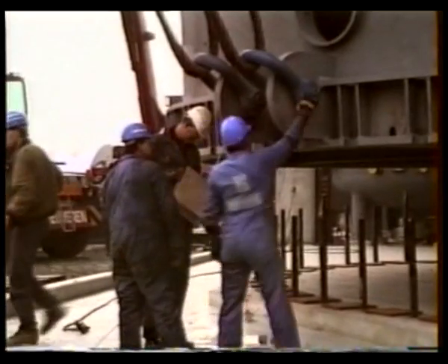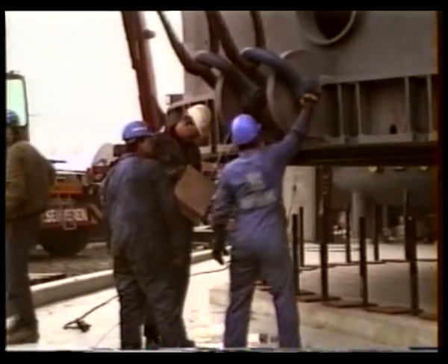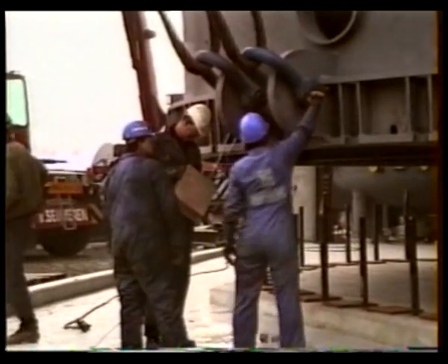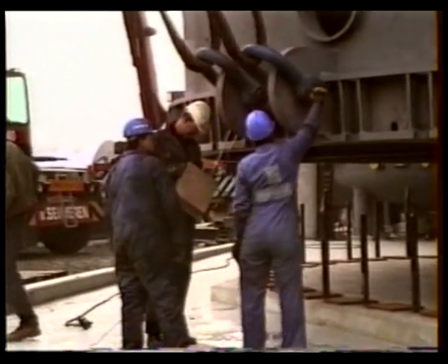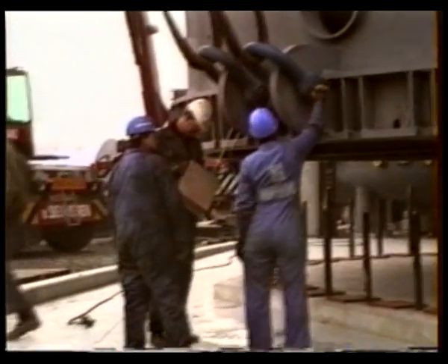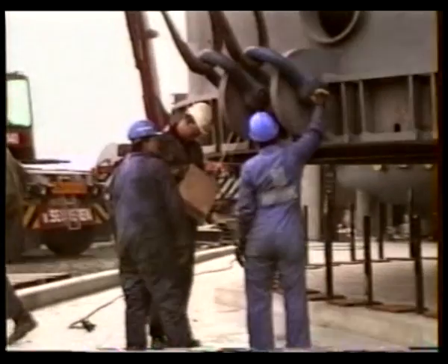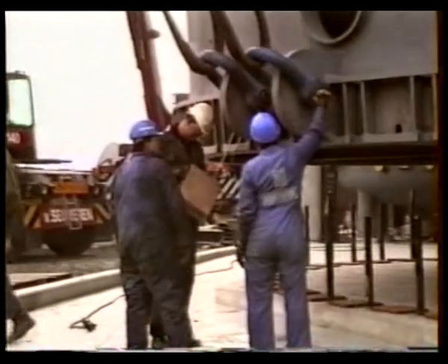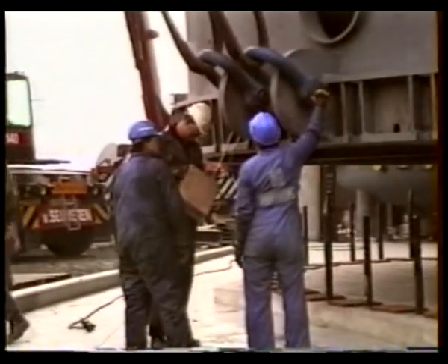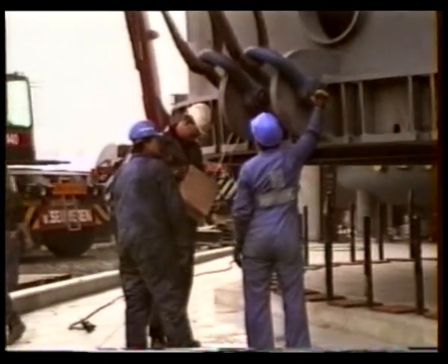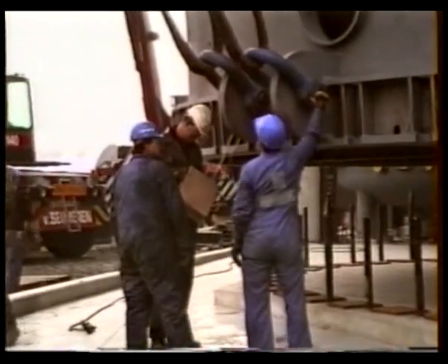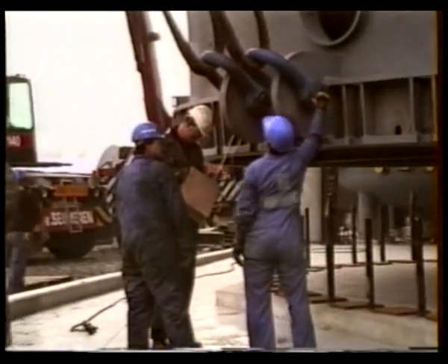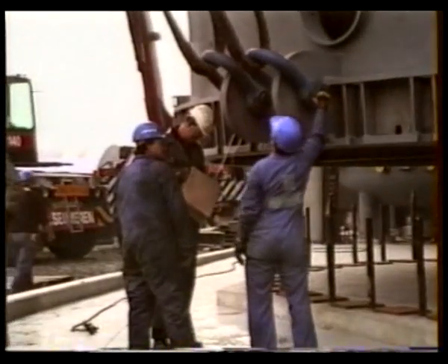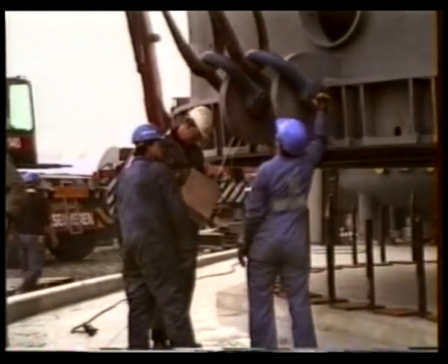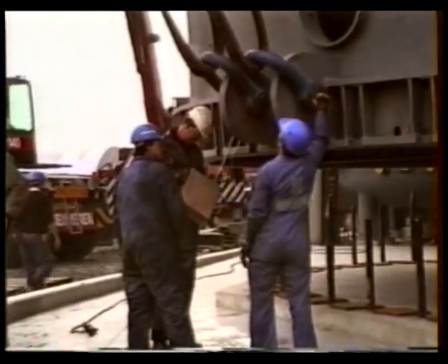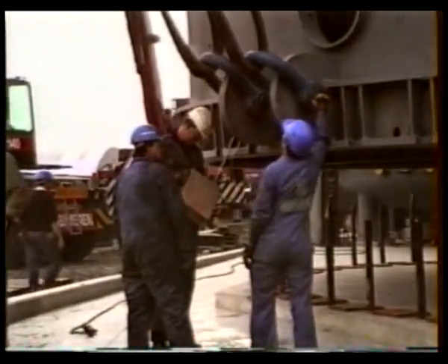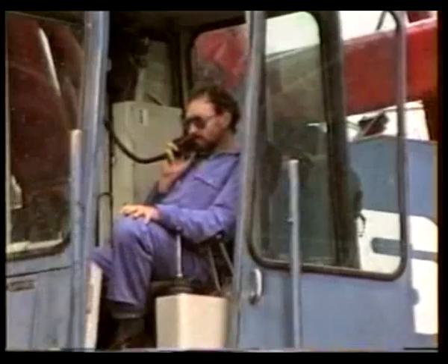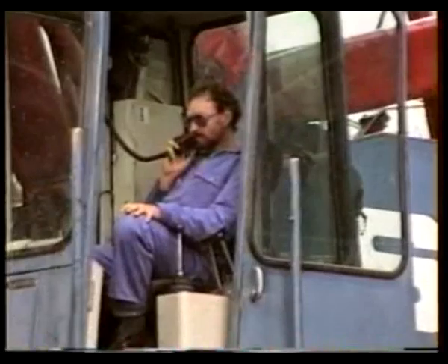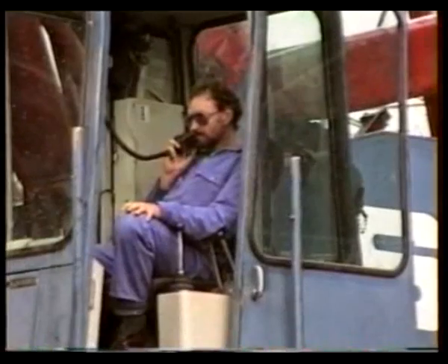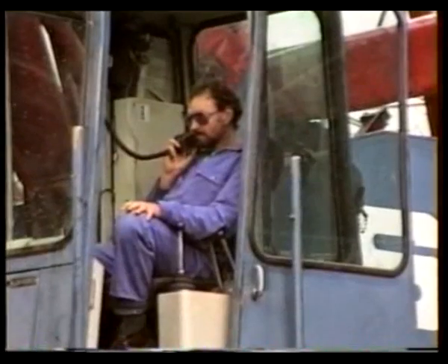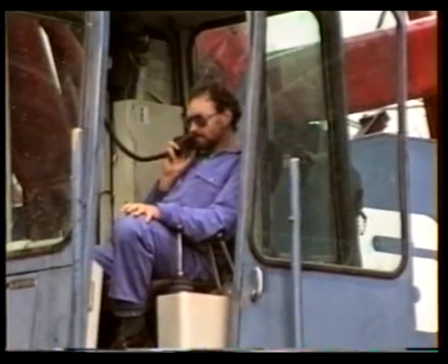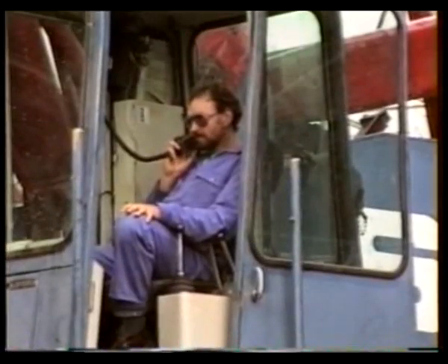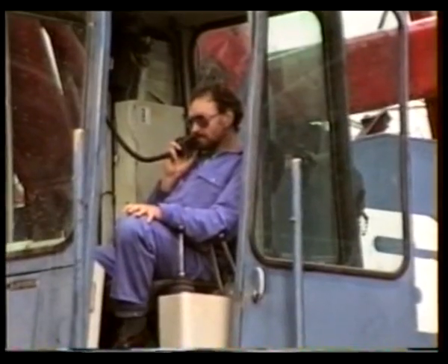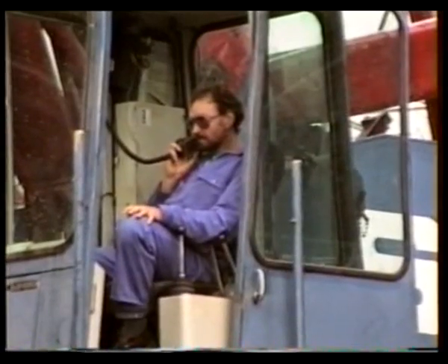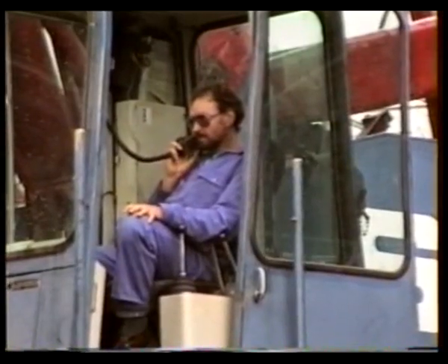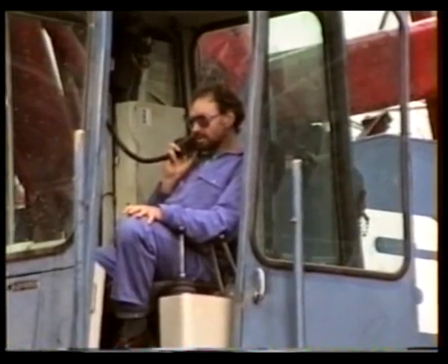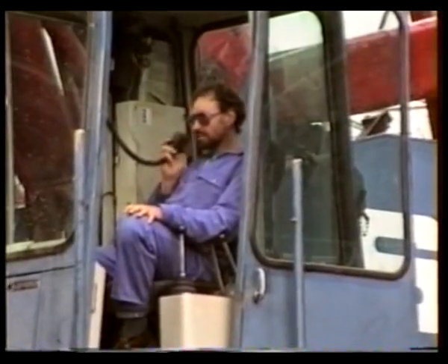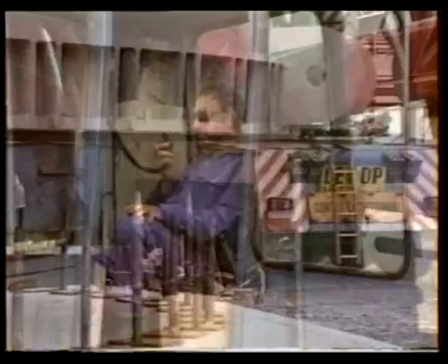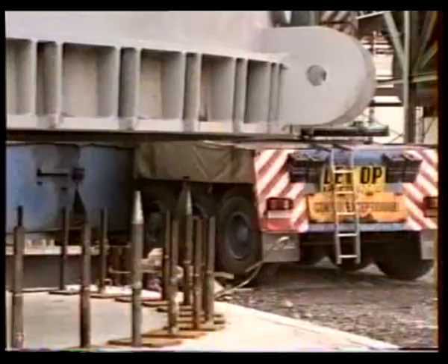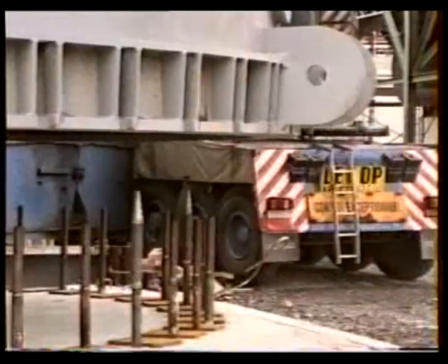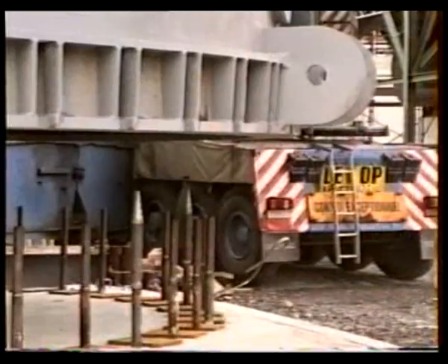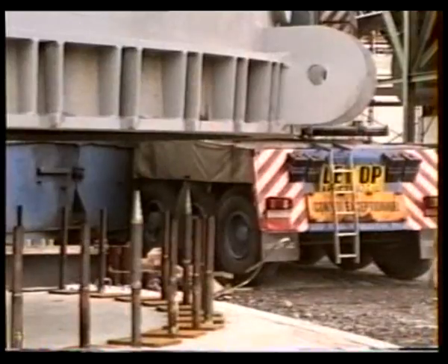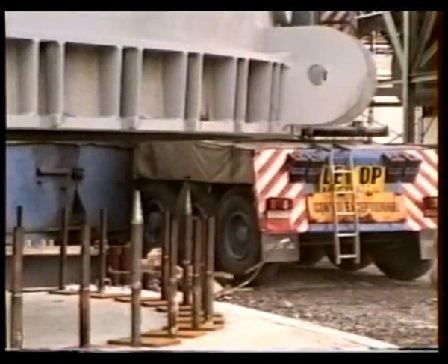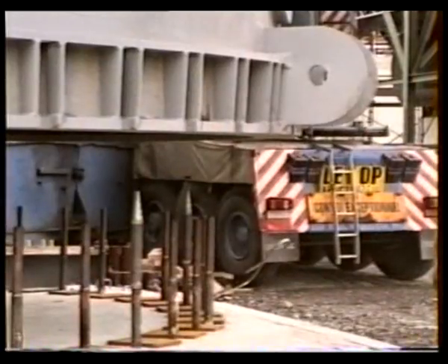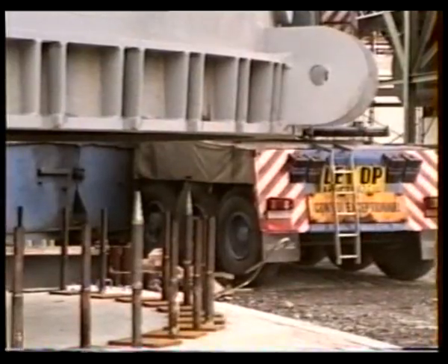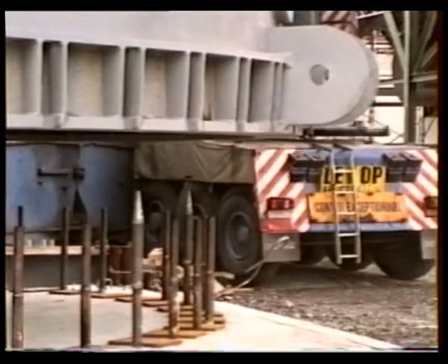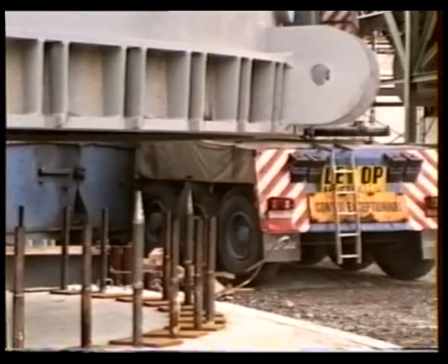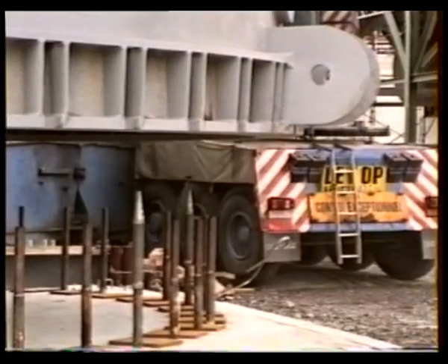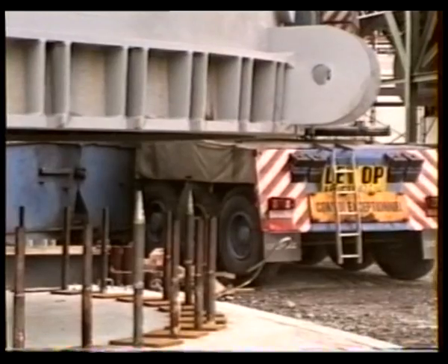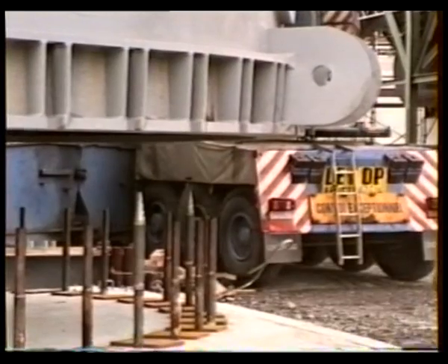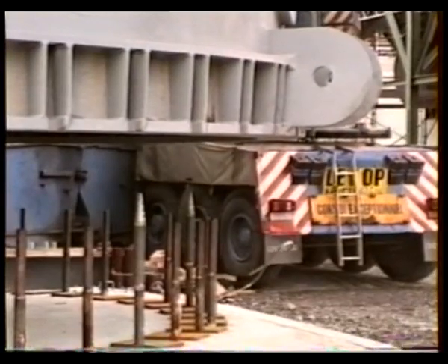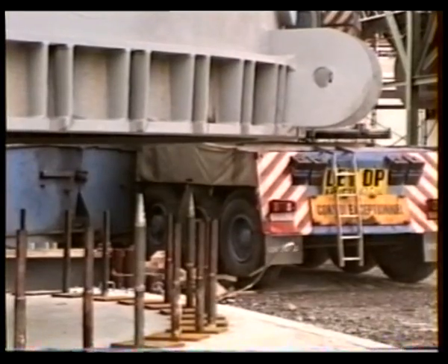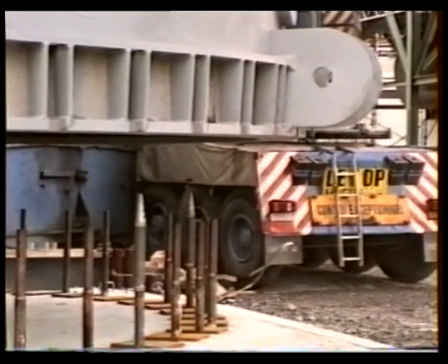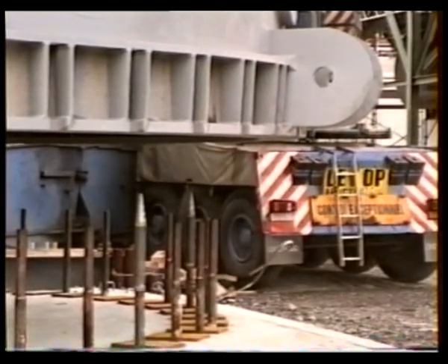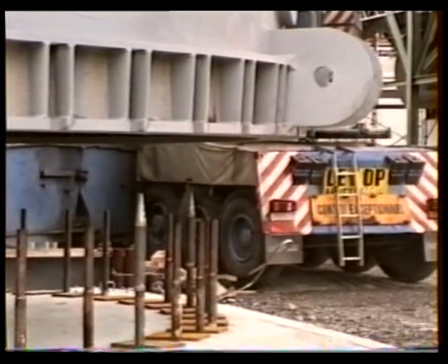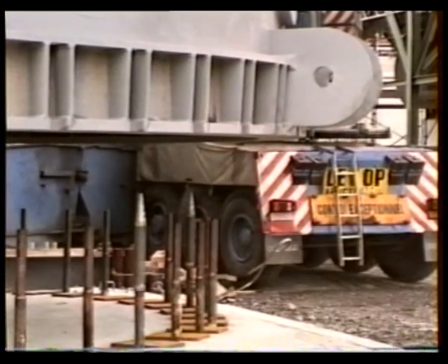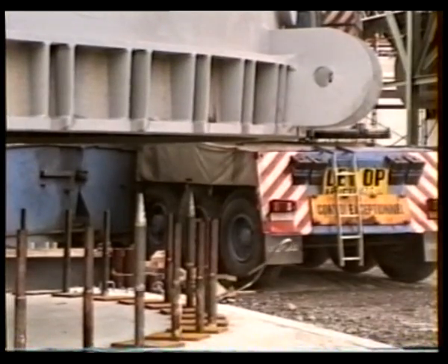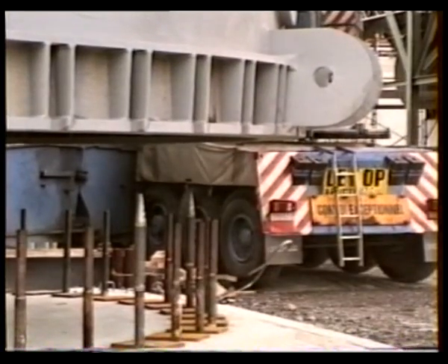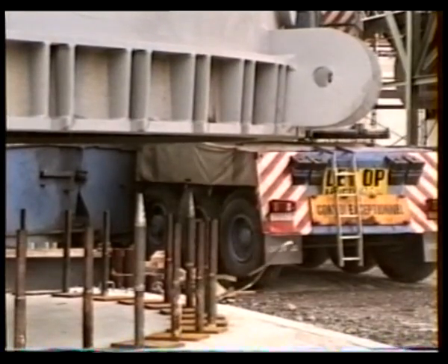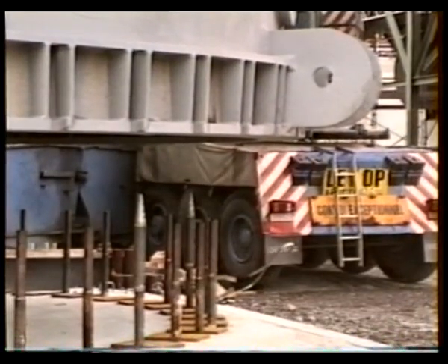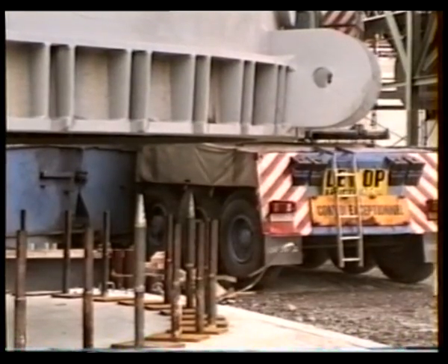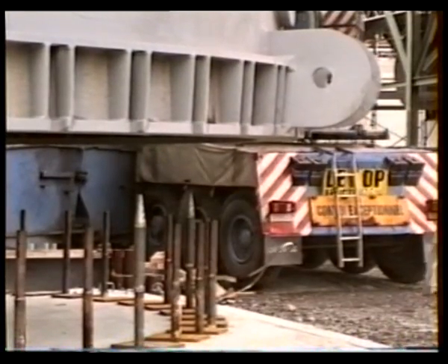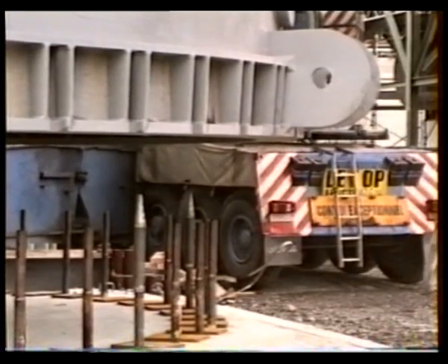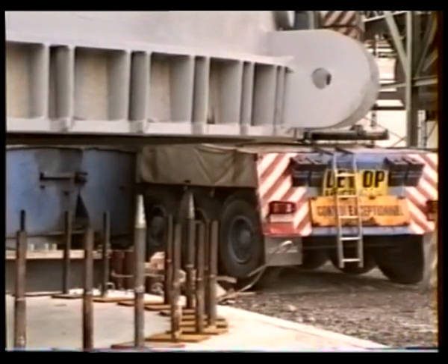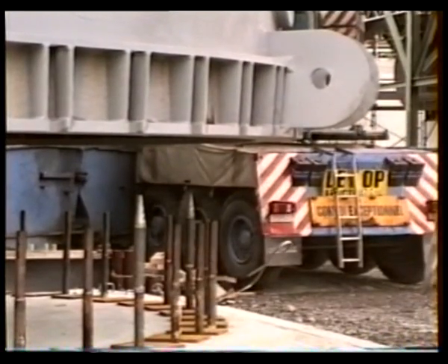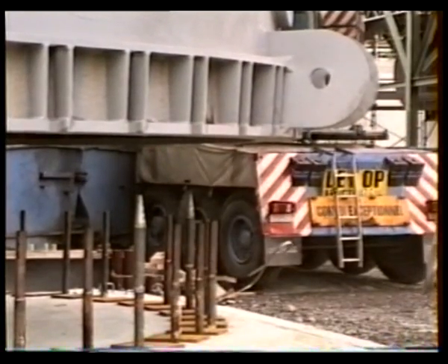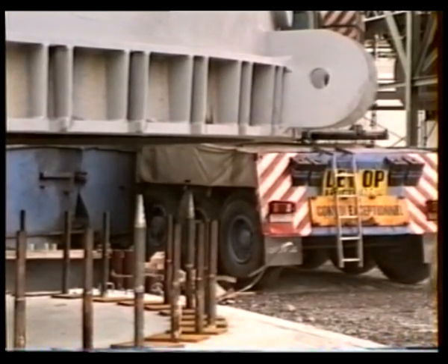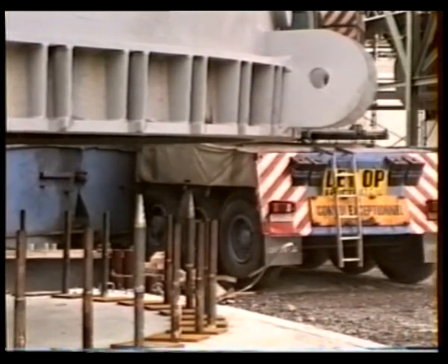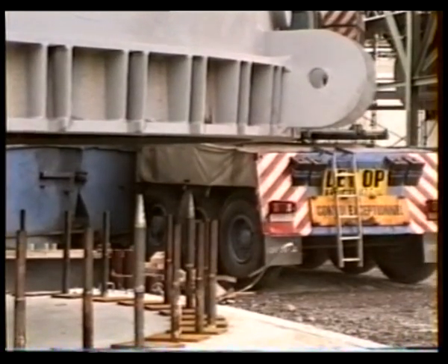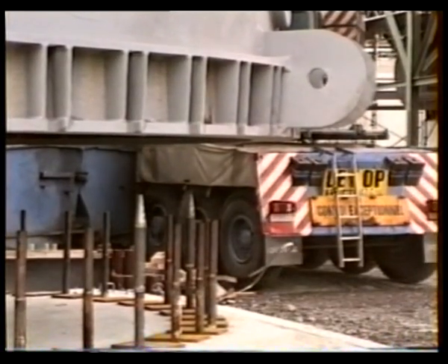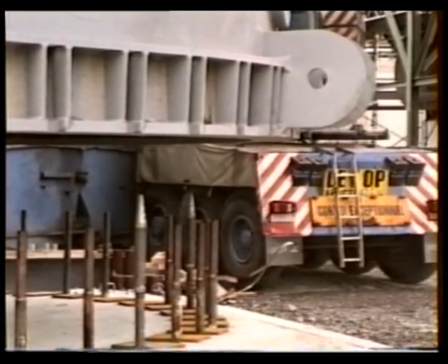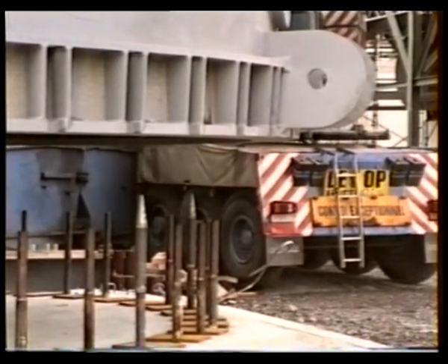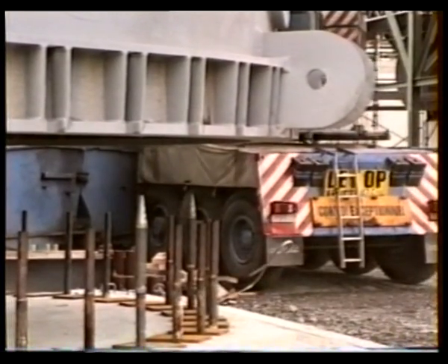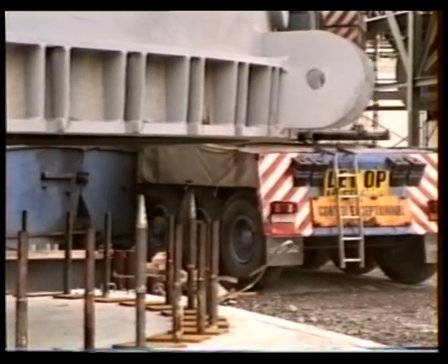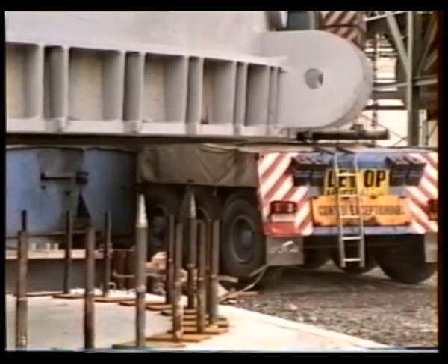To facilitate lowering over the foundation bolts, cone pipes were placed over the bolts to act as guides.